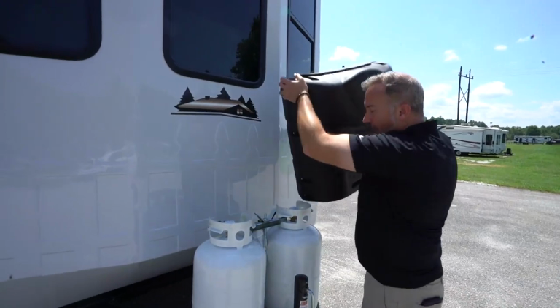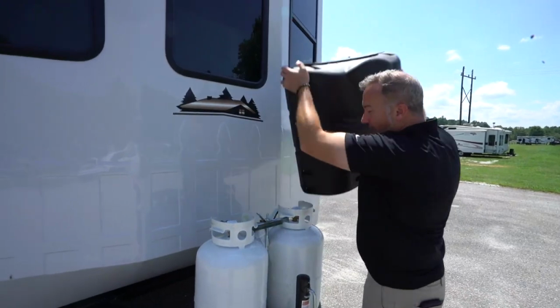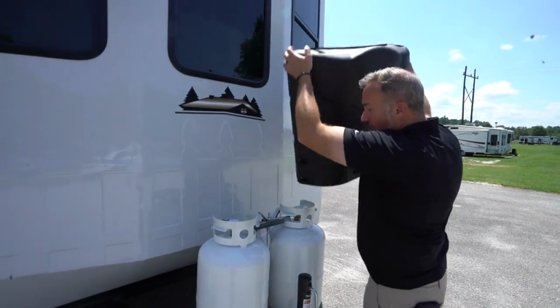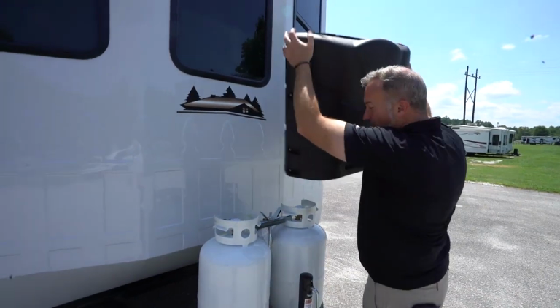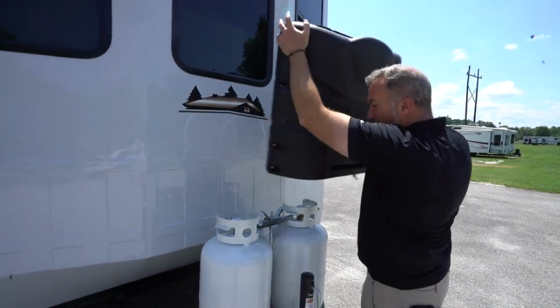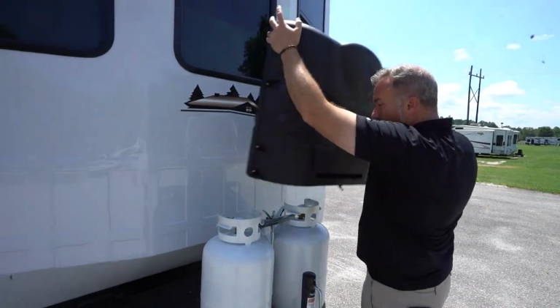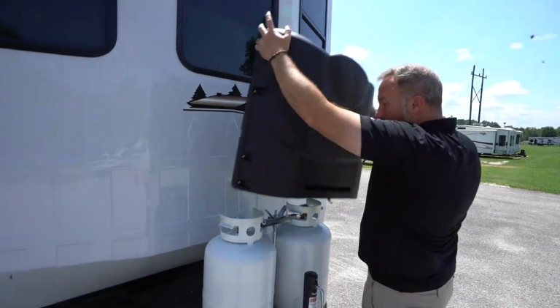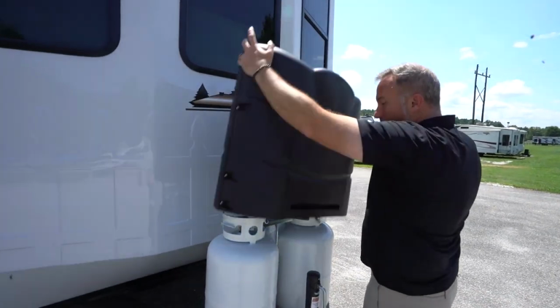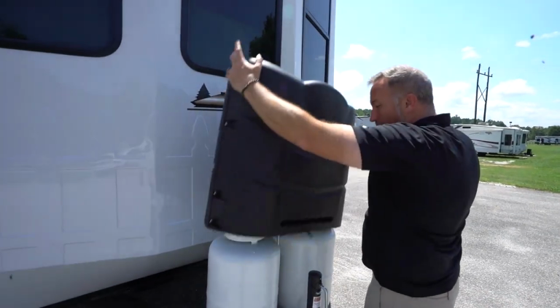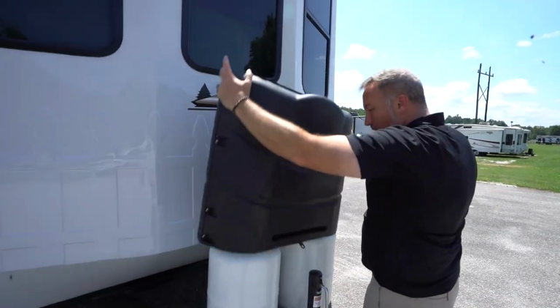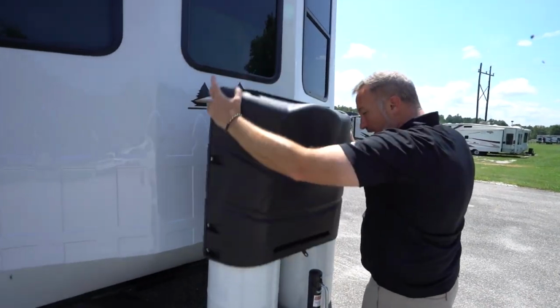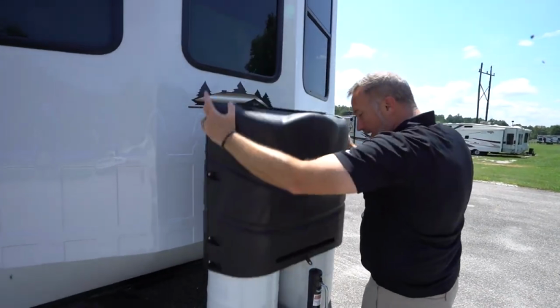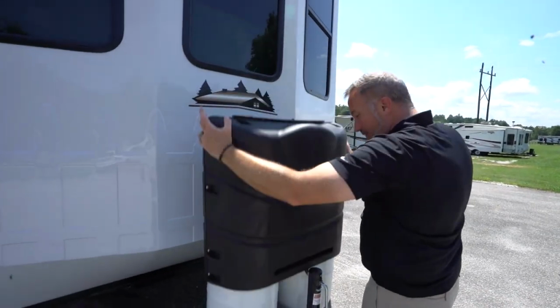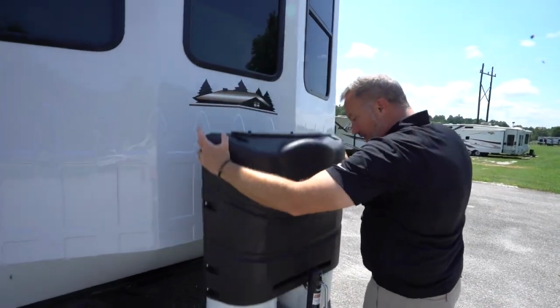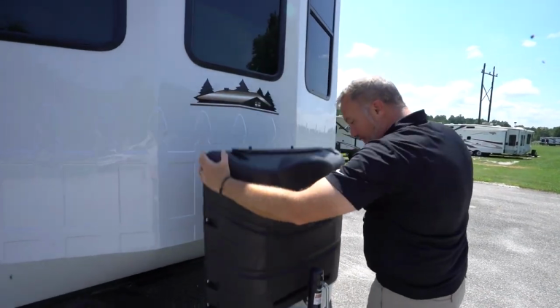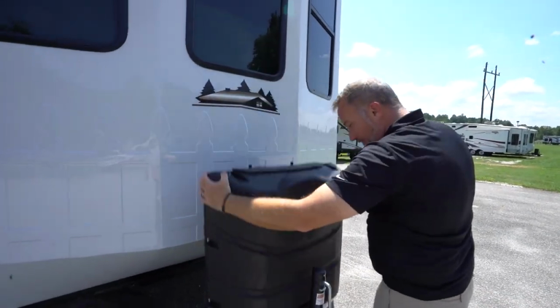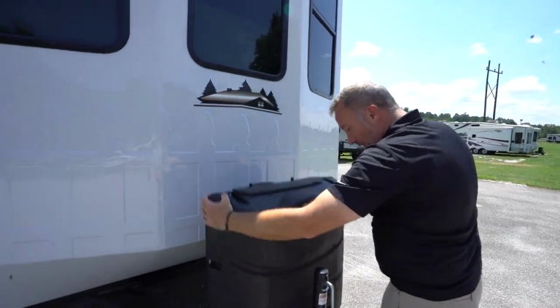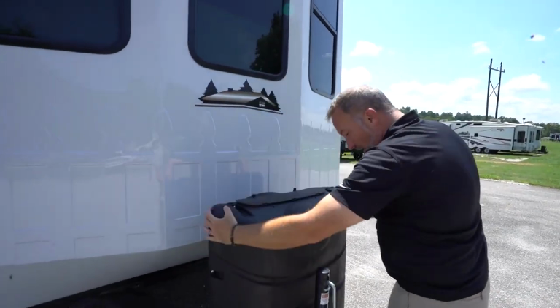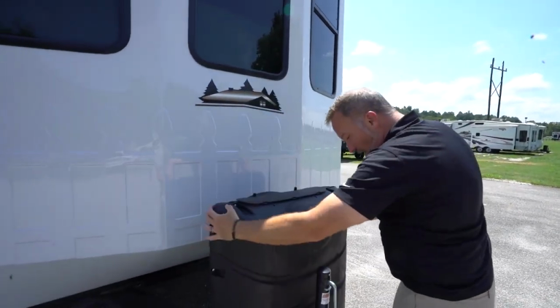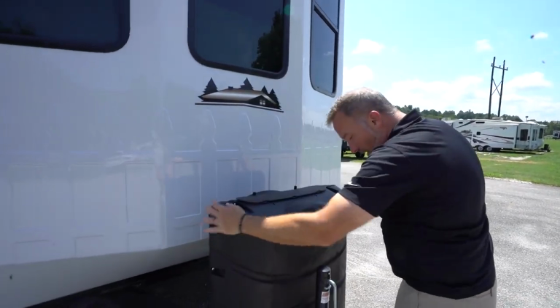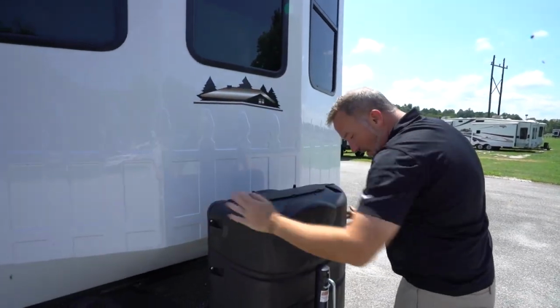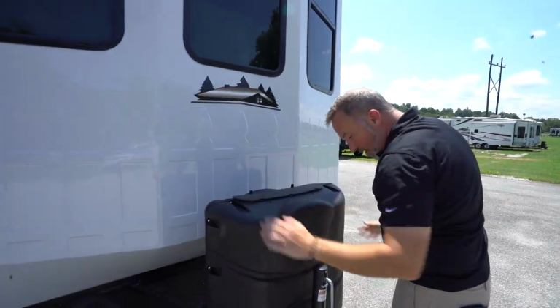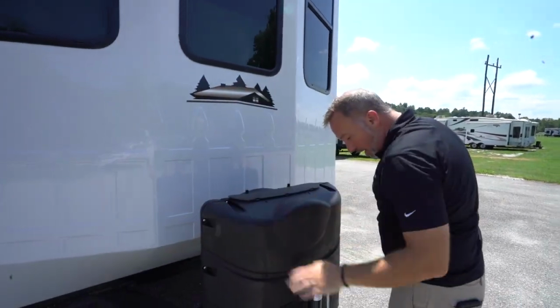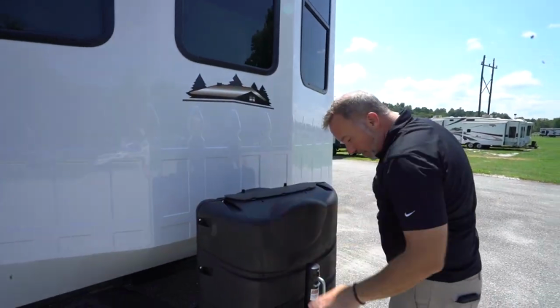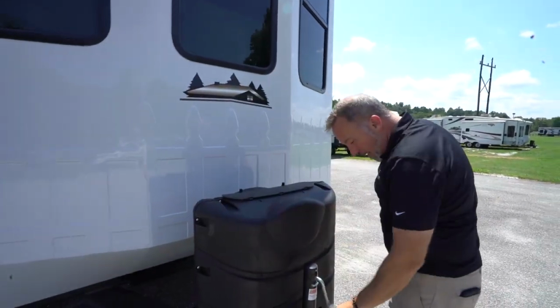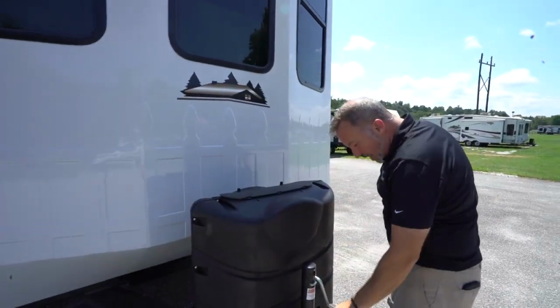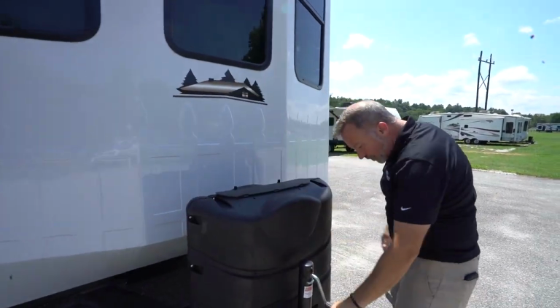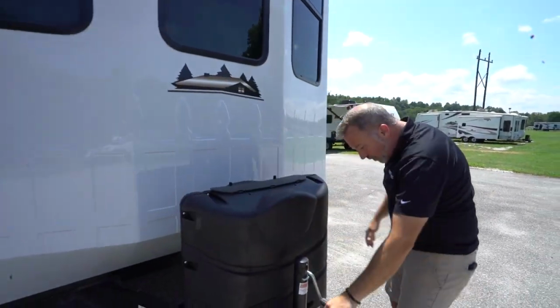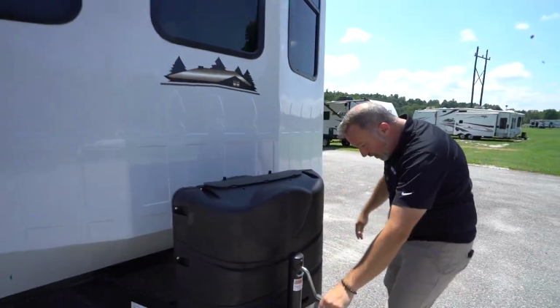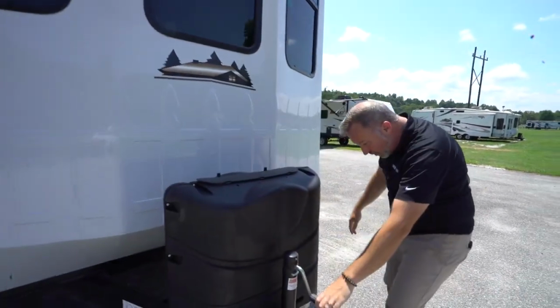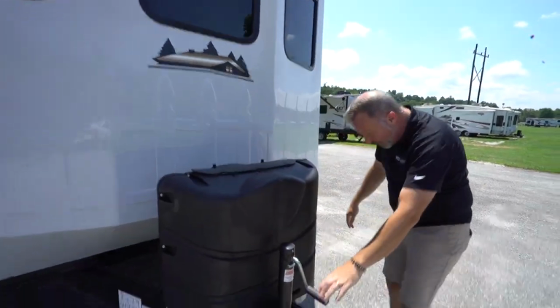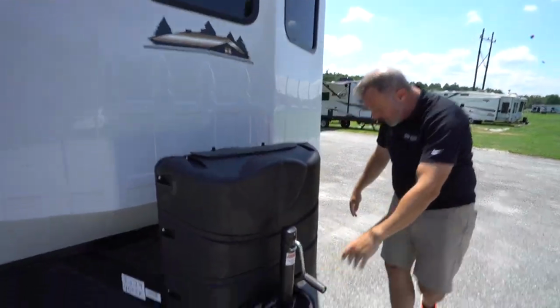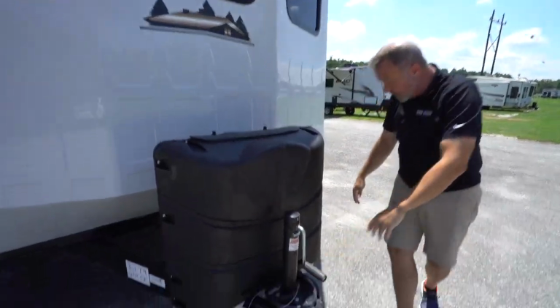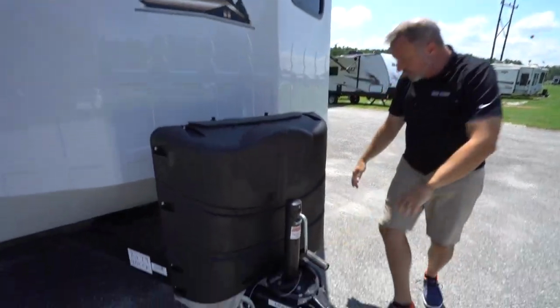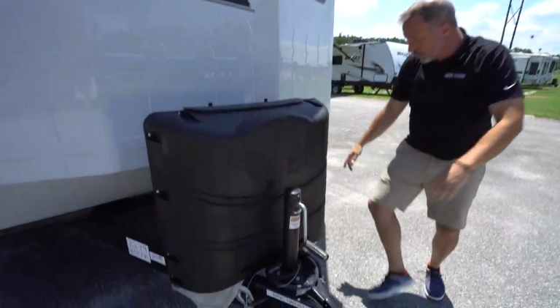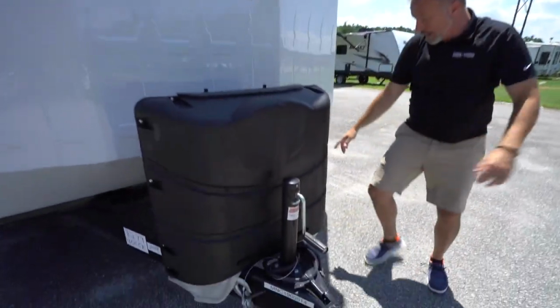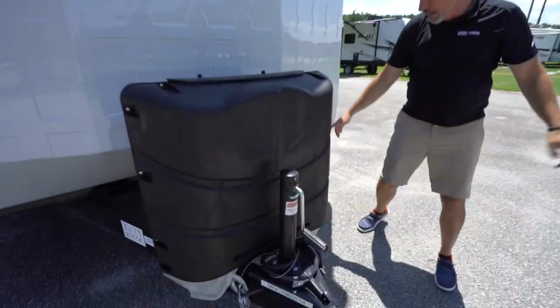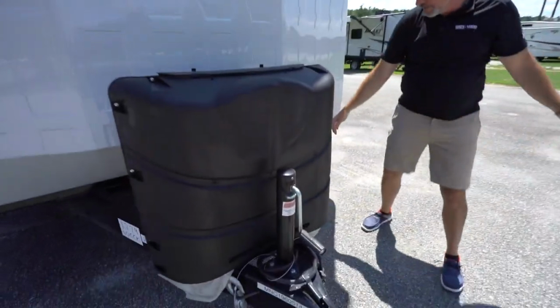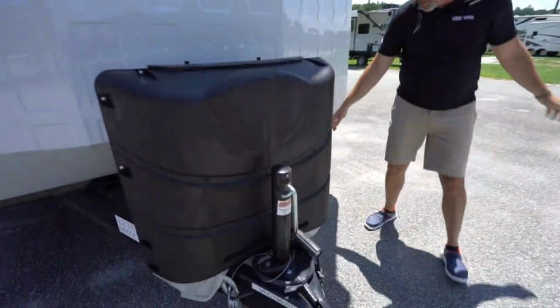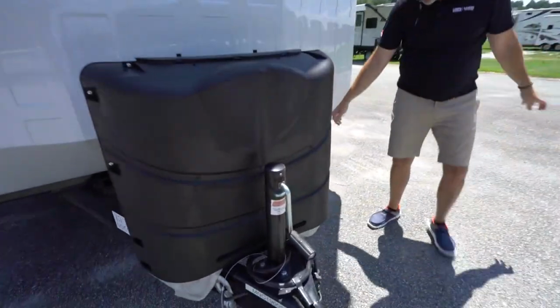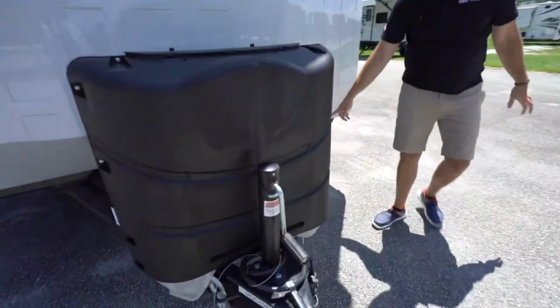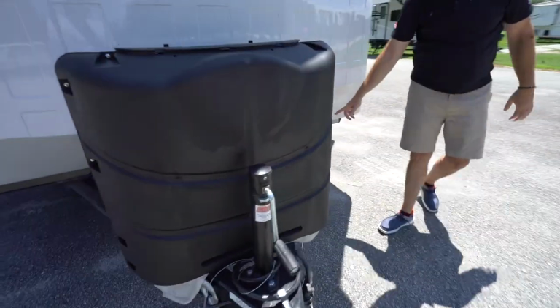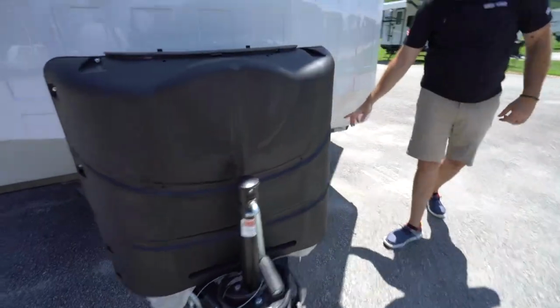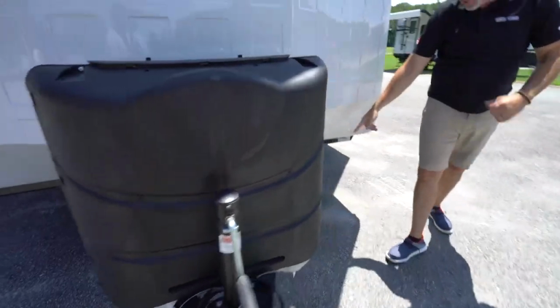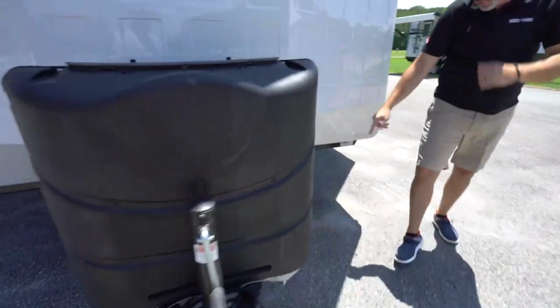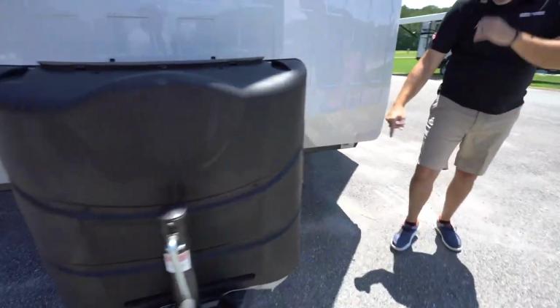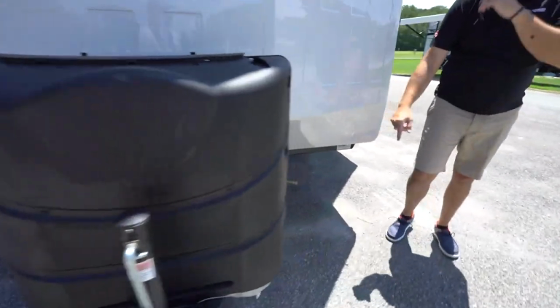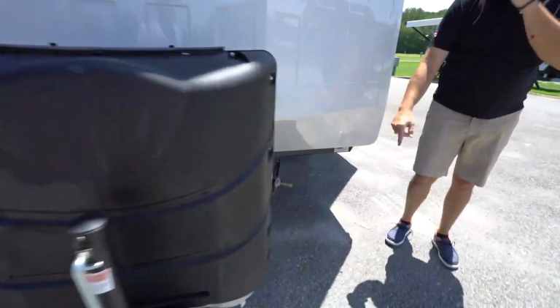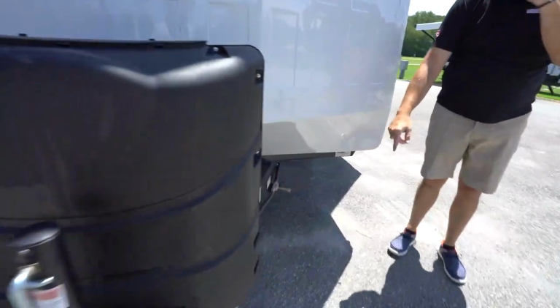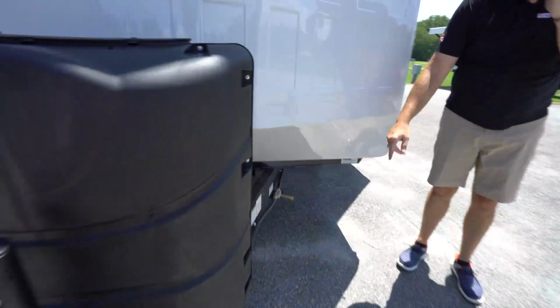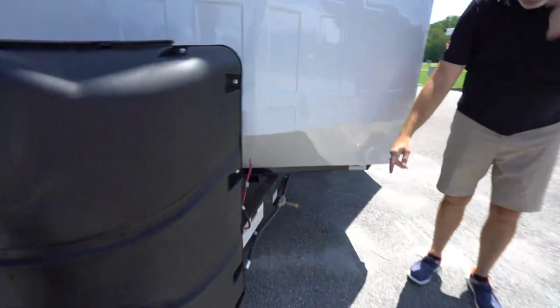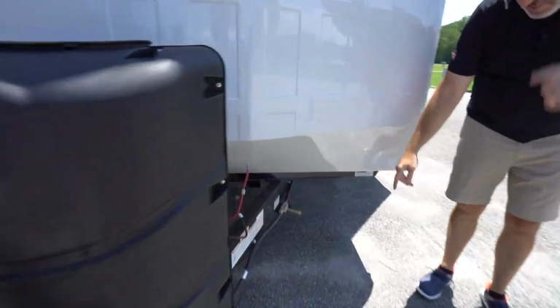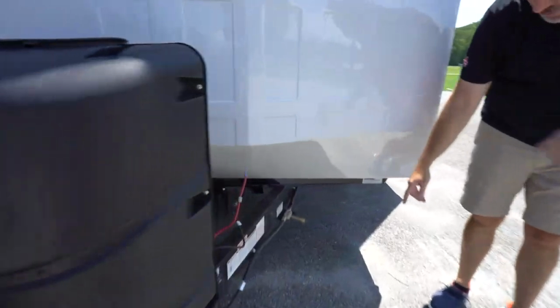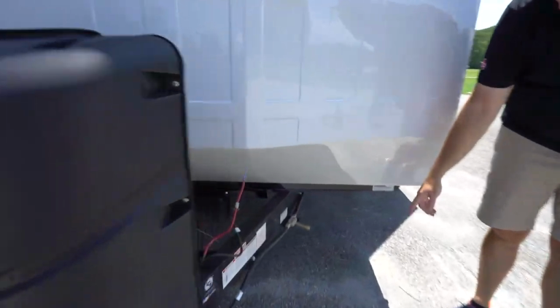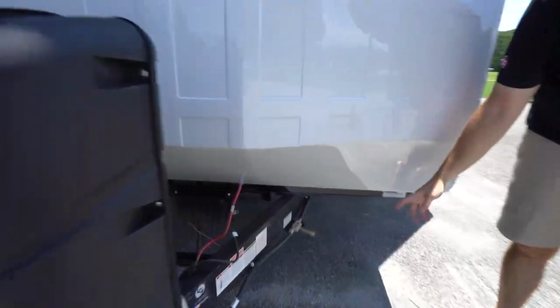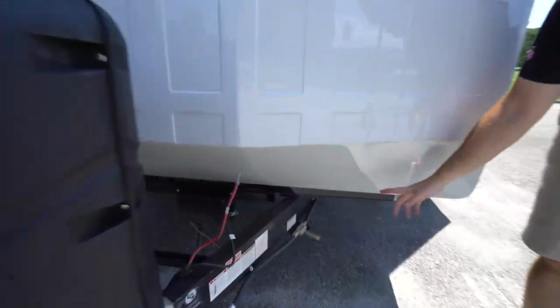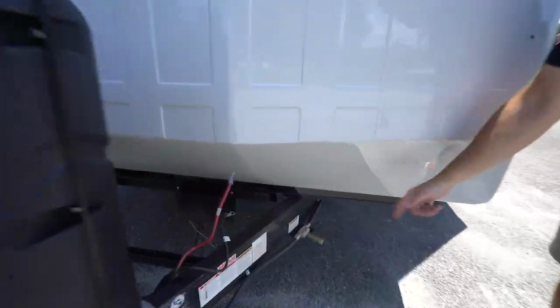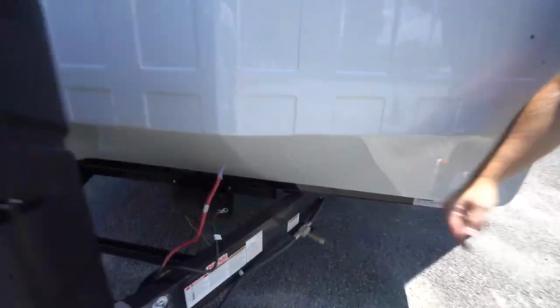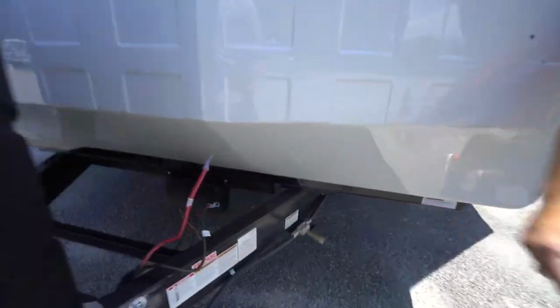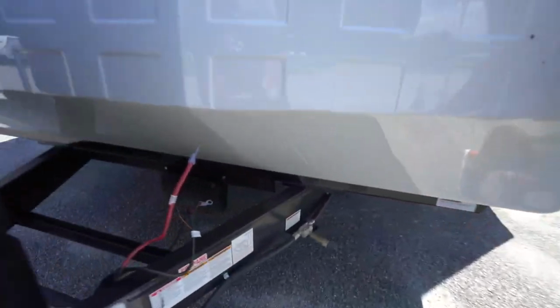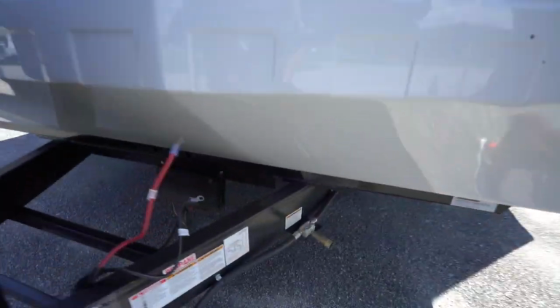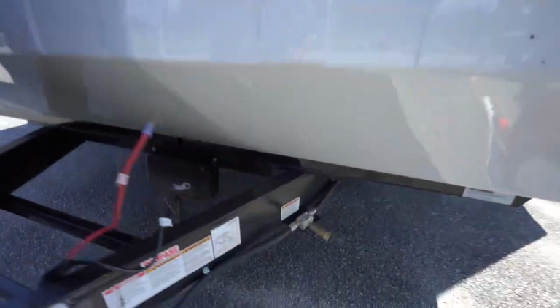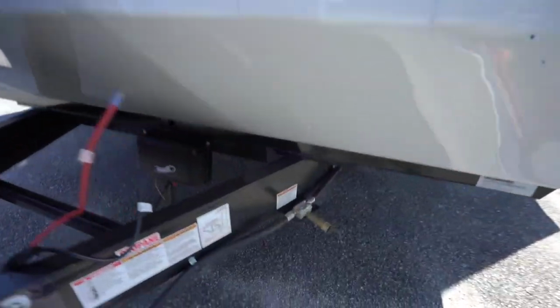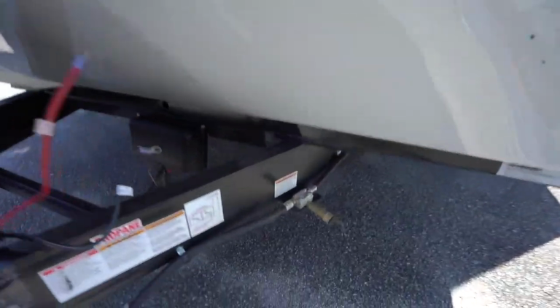Speaking of LP, you got your hand crank right here and your LP quick connect for your grill right there.